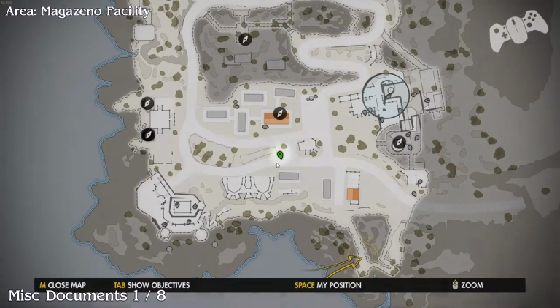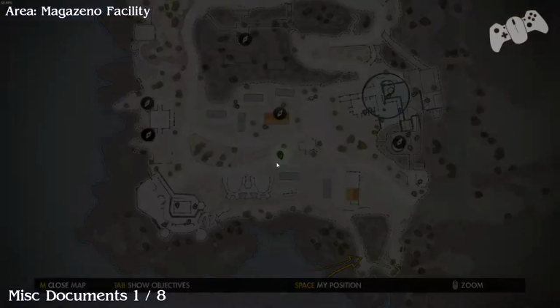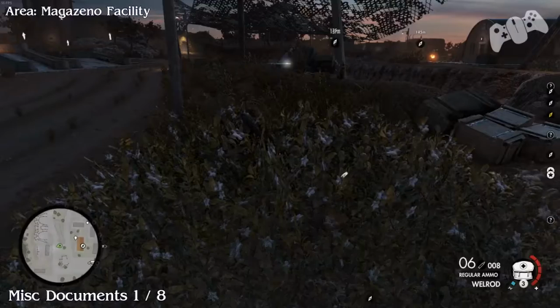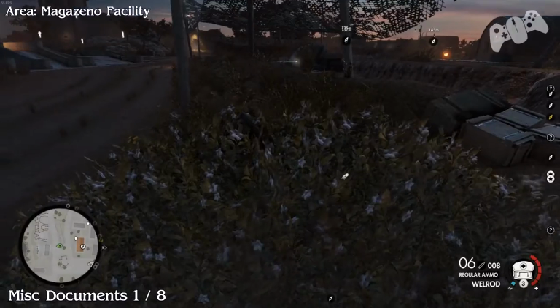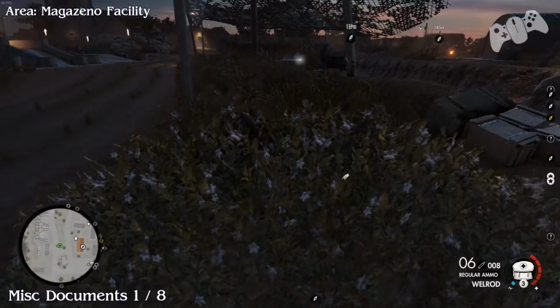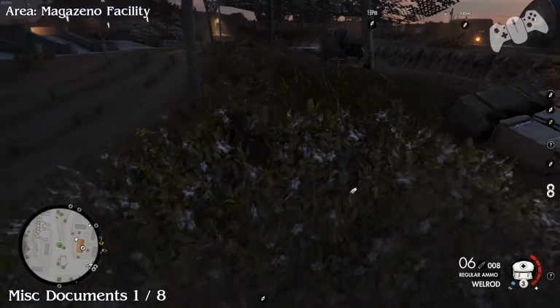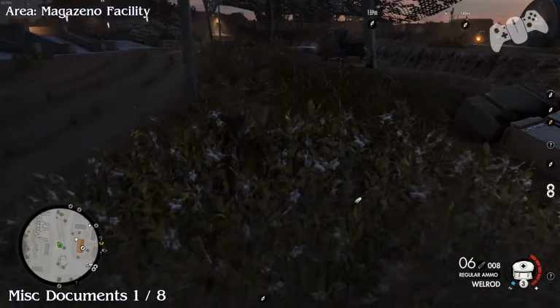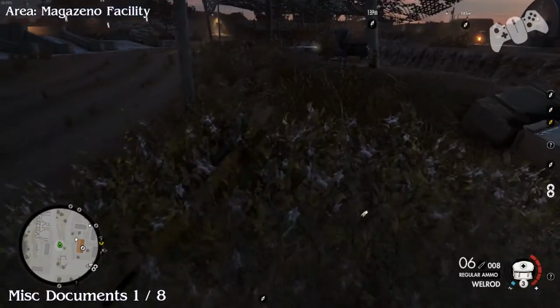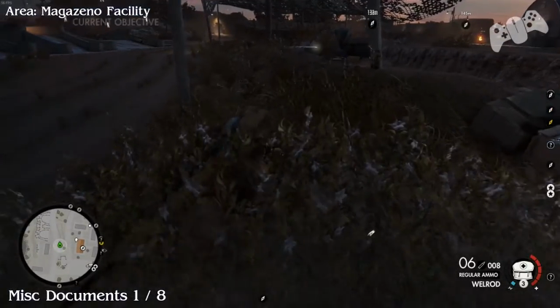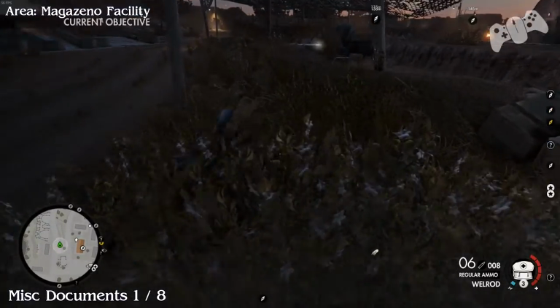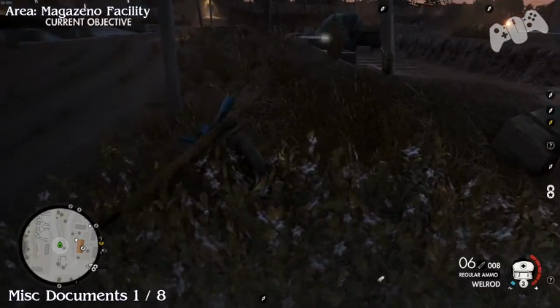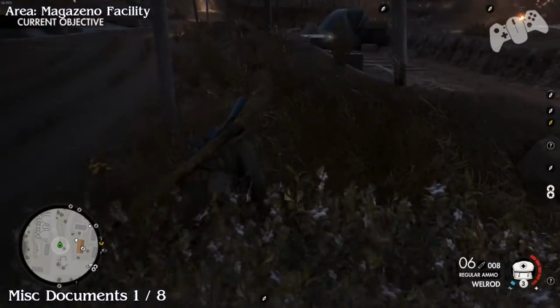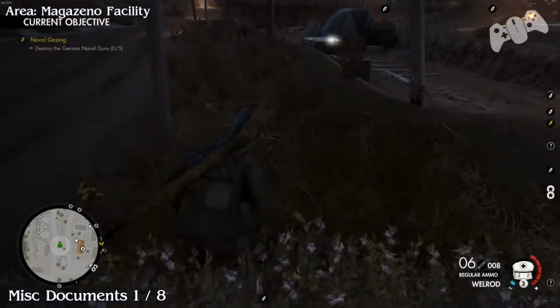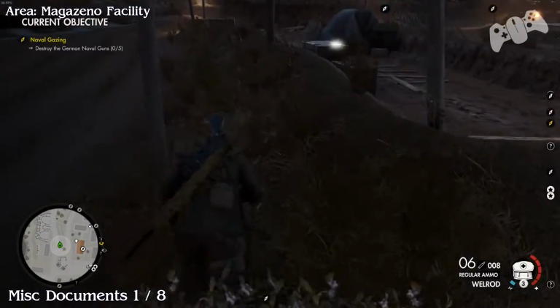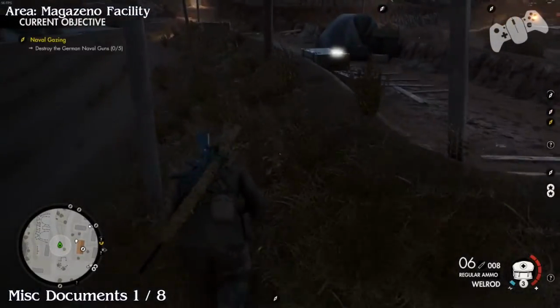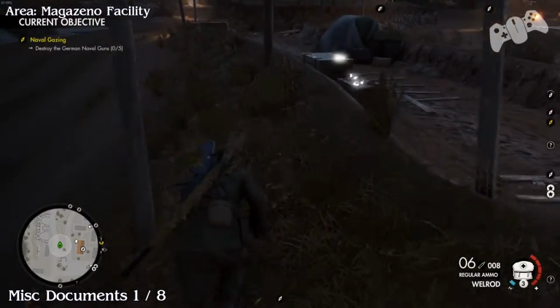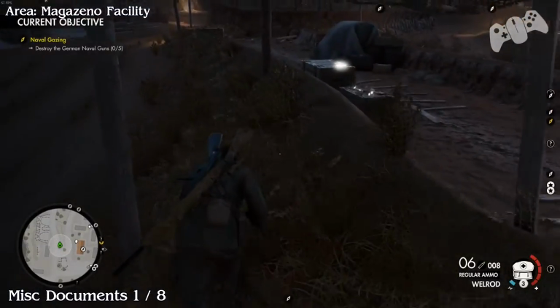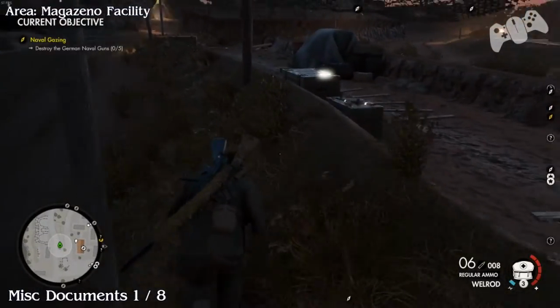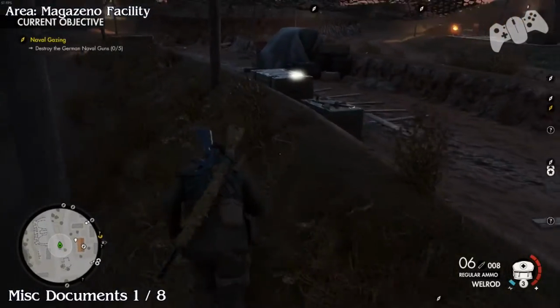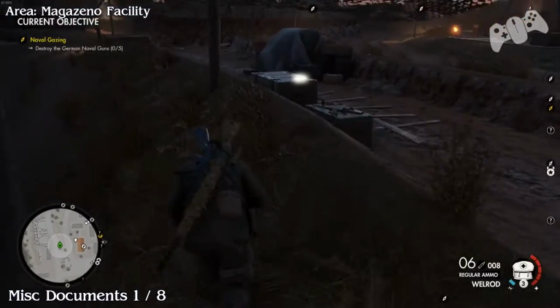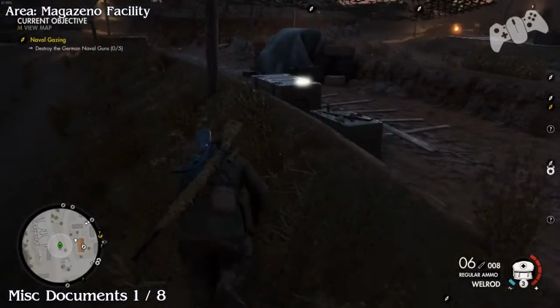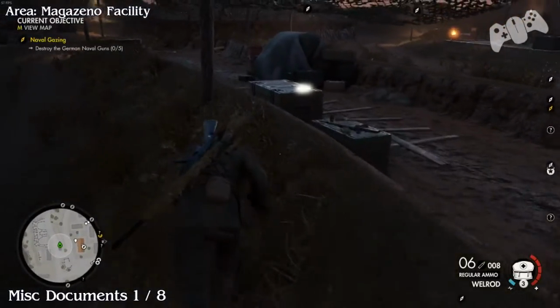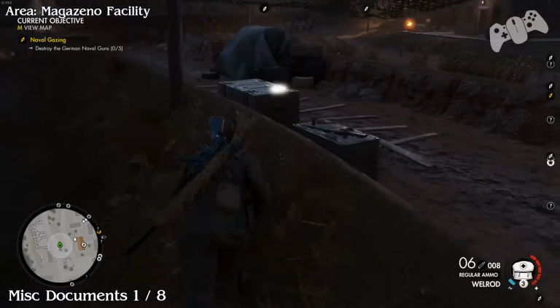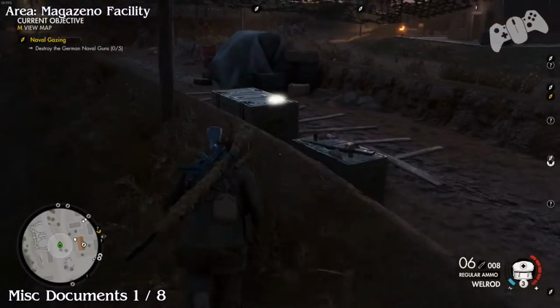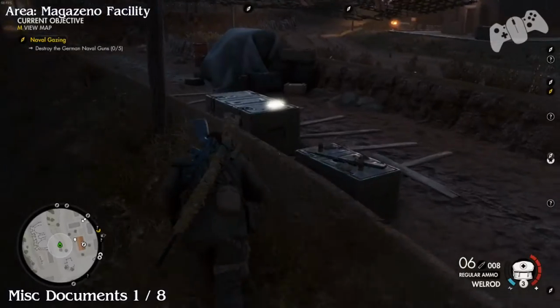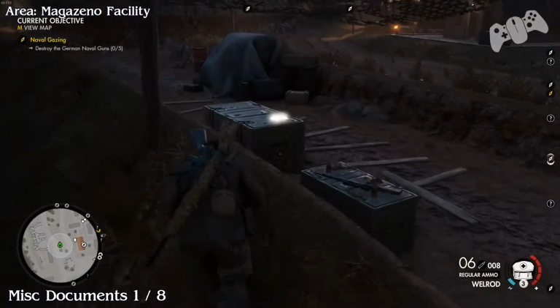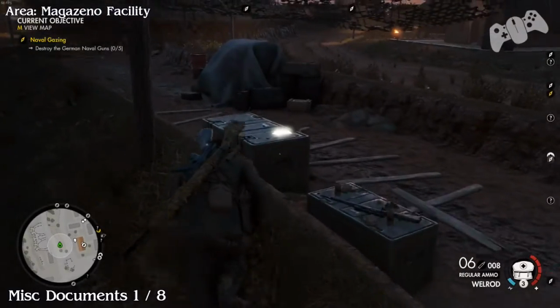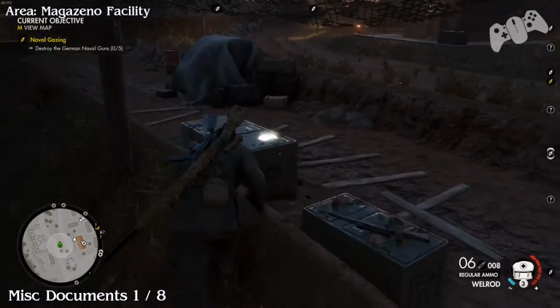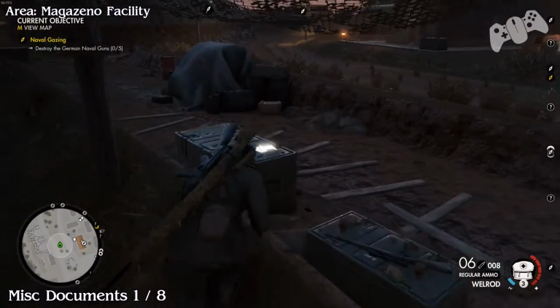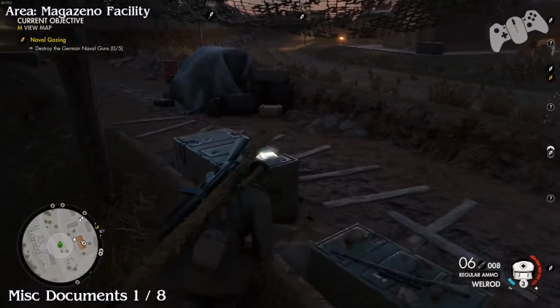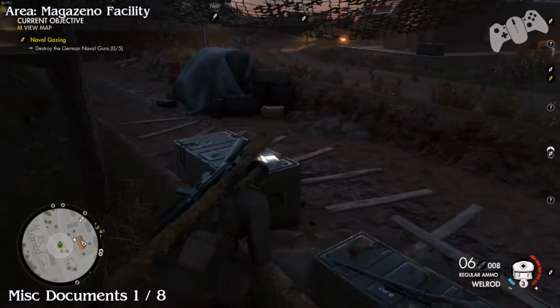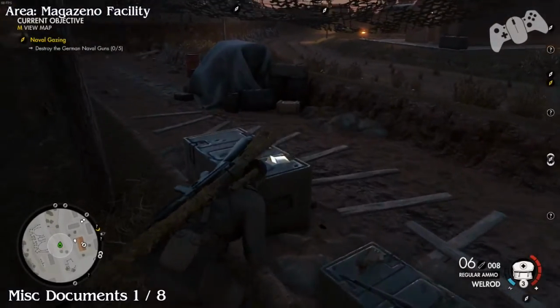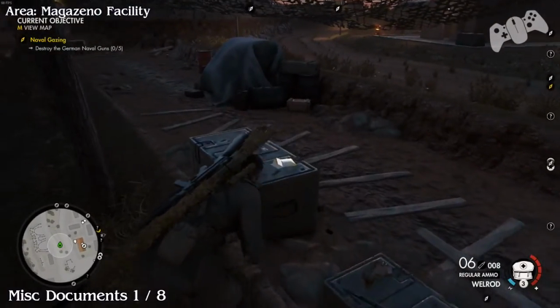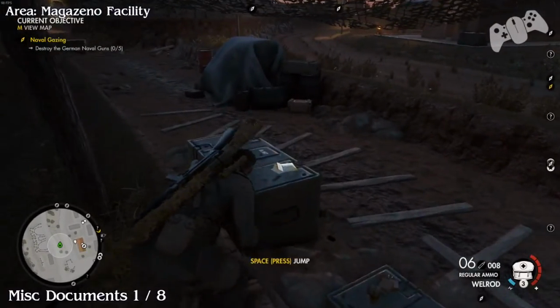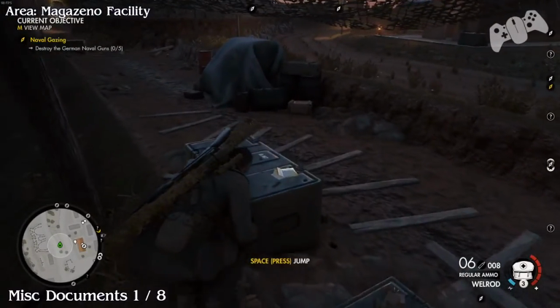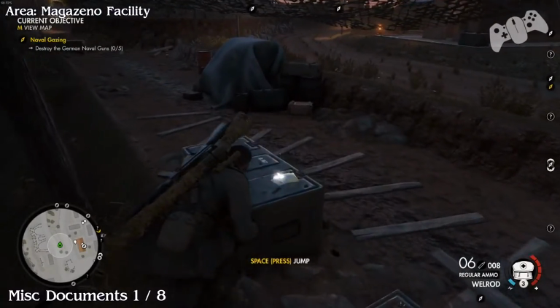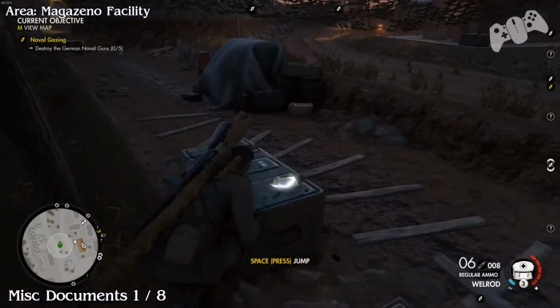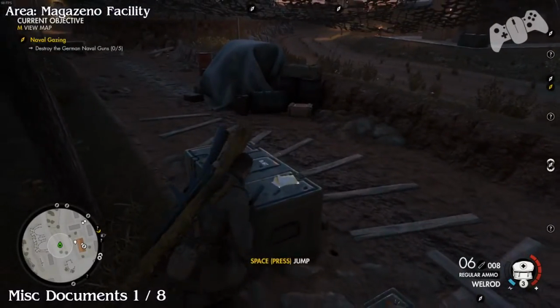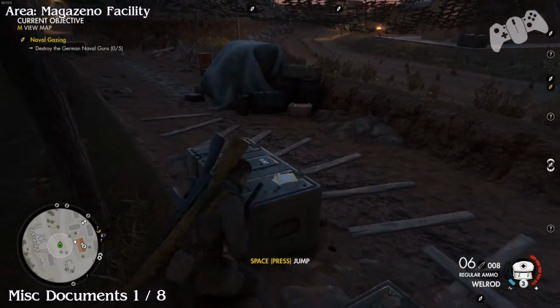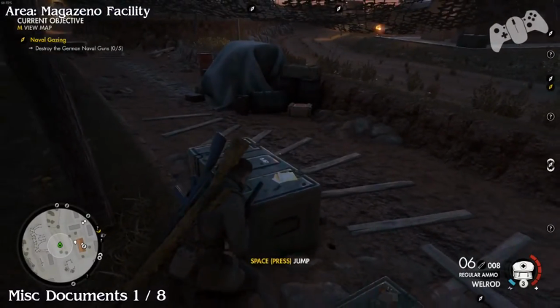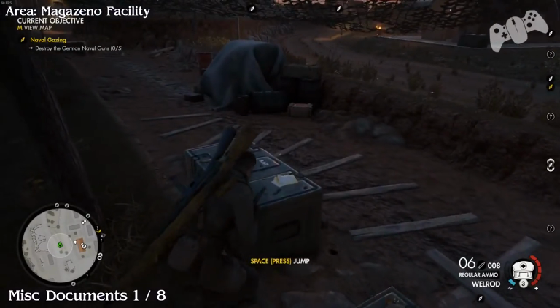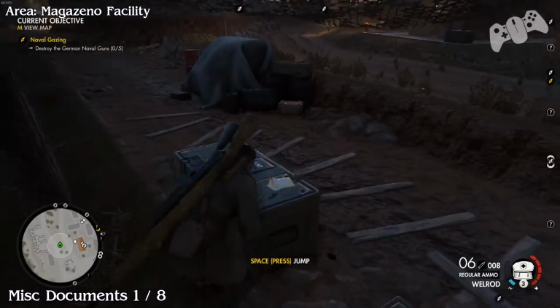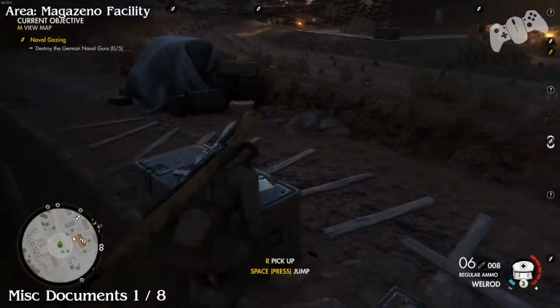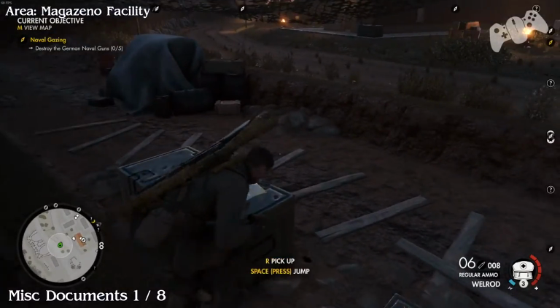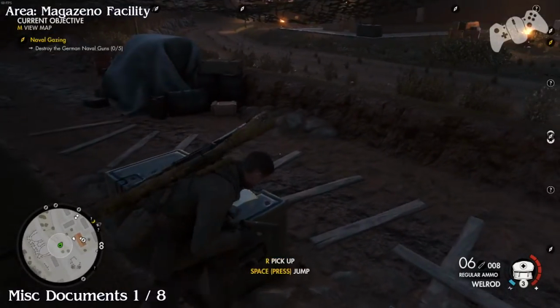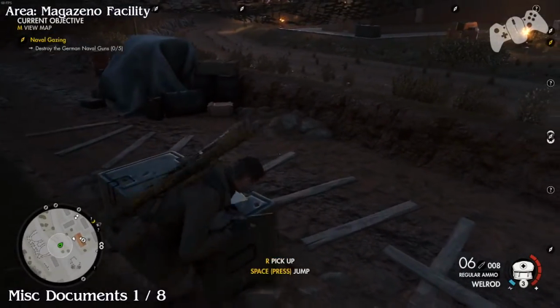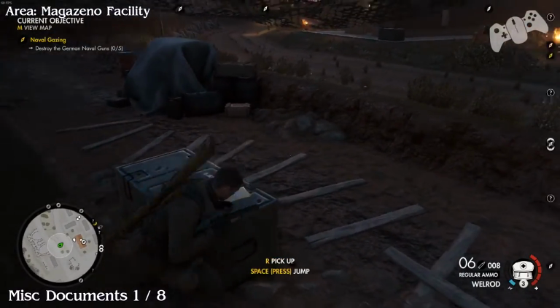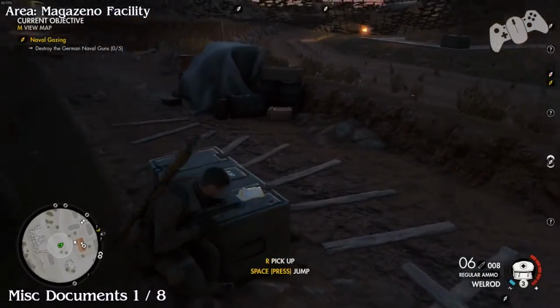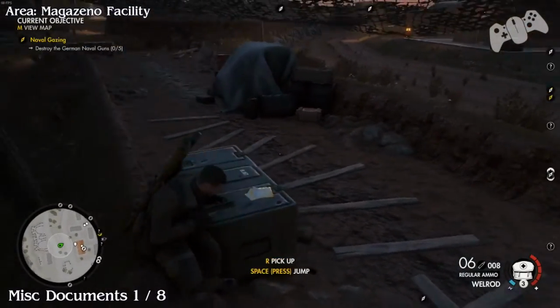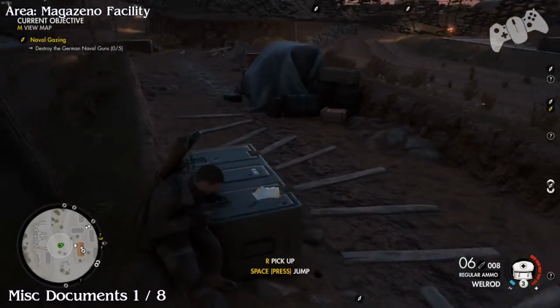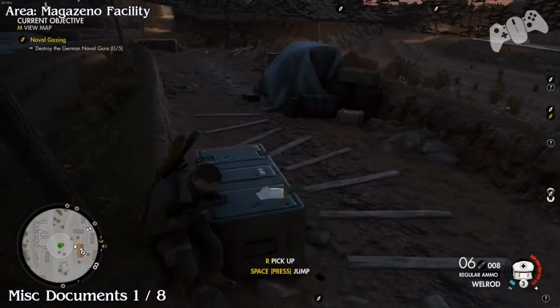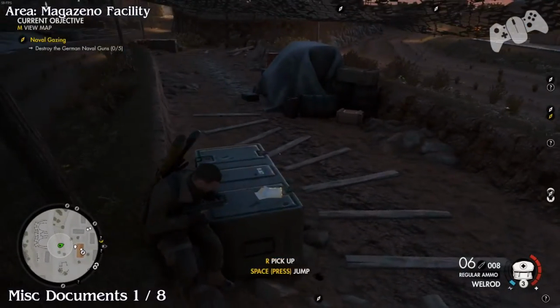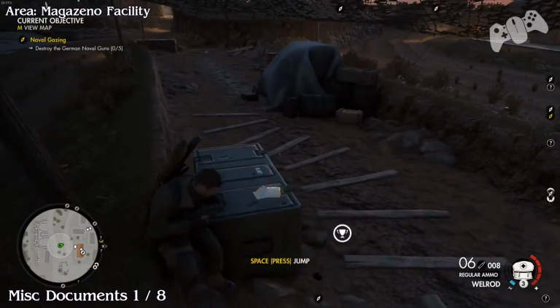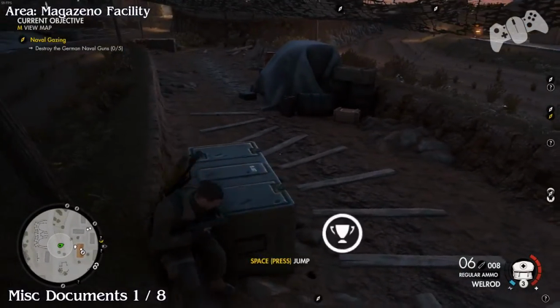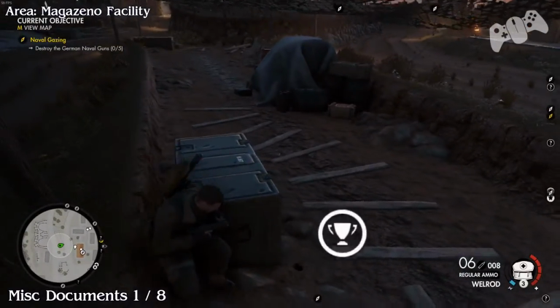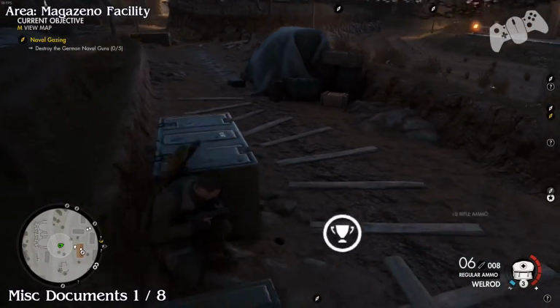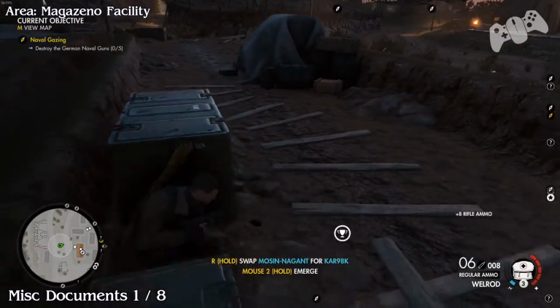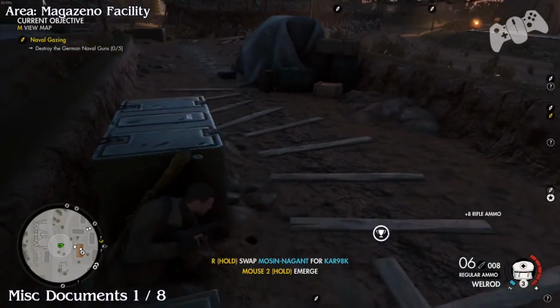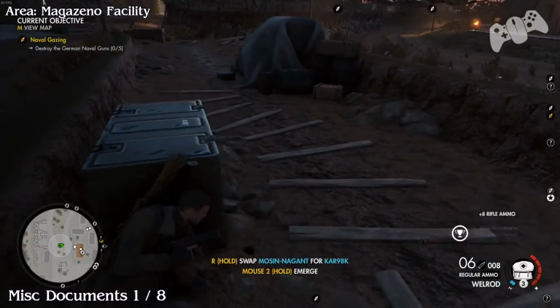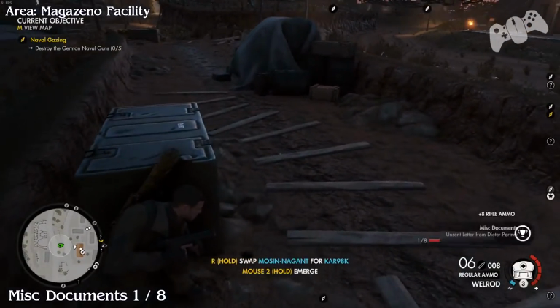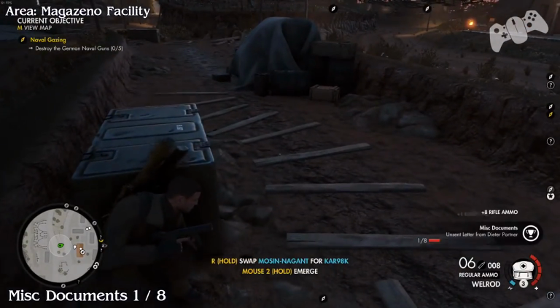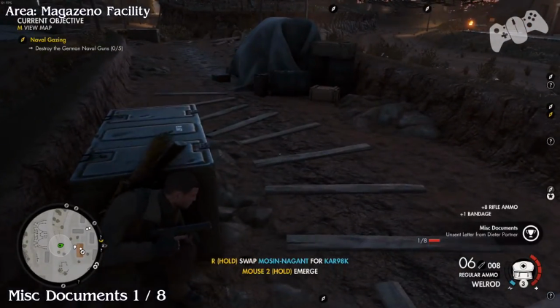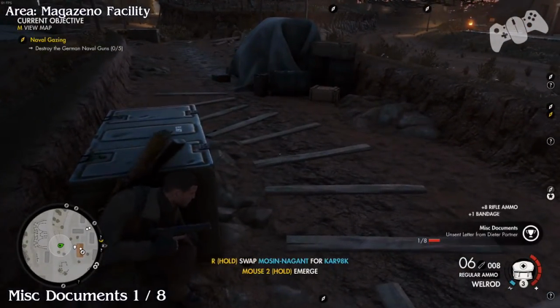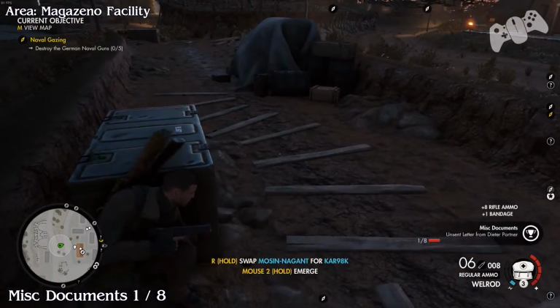In the same location in the trench section you'll find a document located on the crate and this will be document number one of eight.